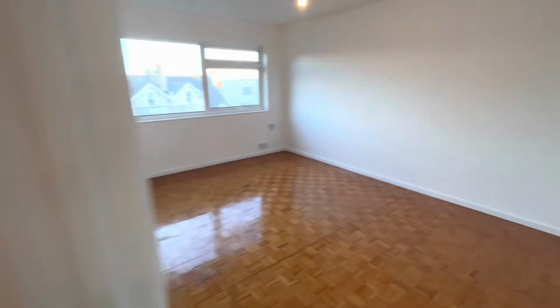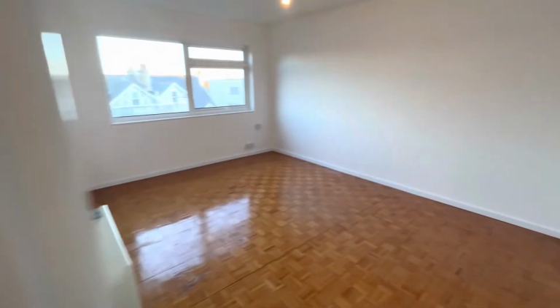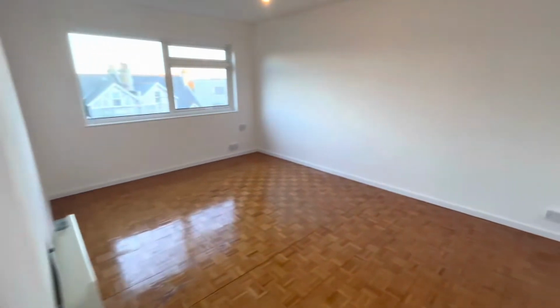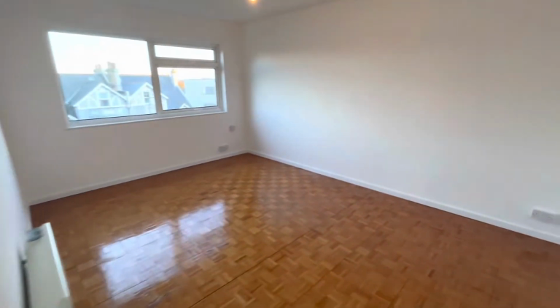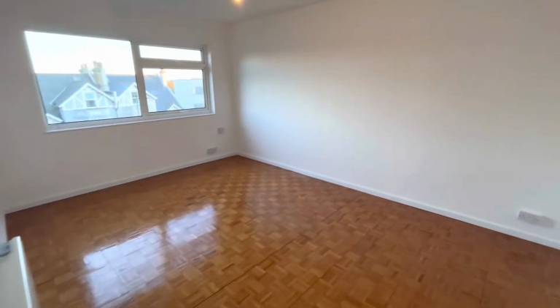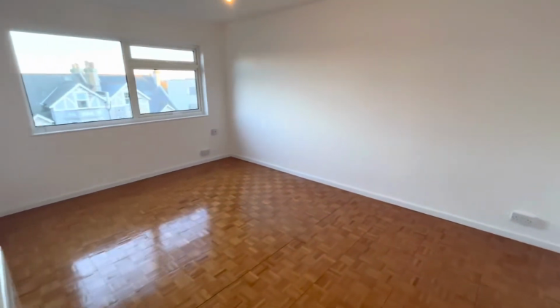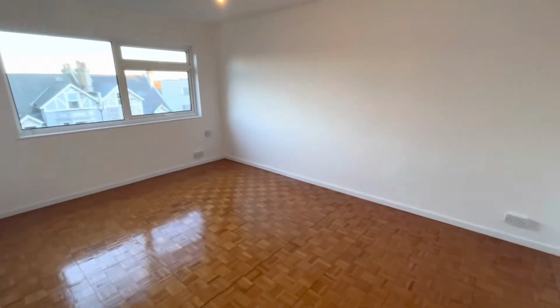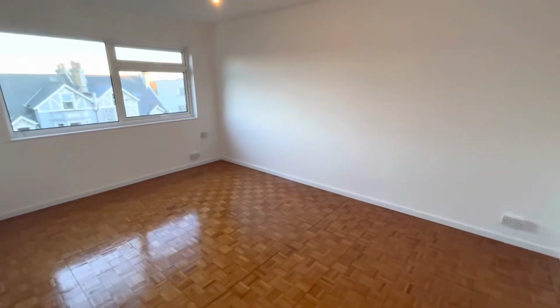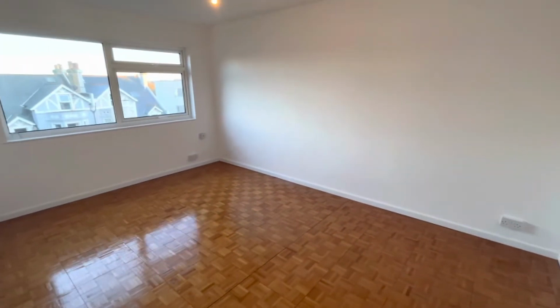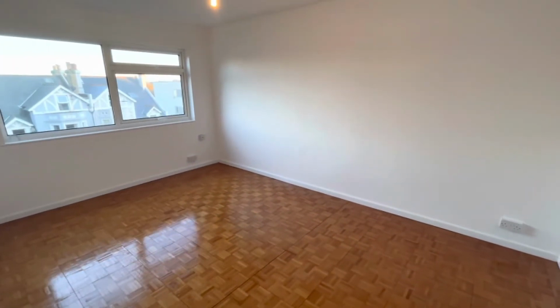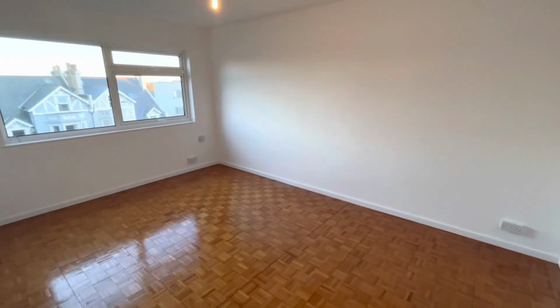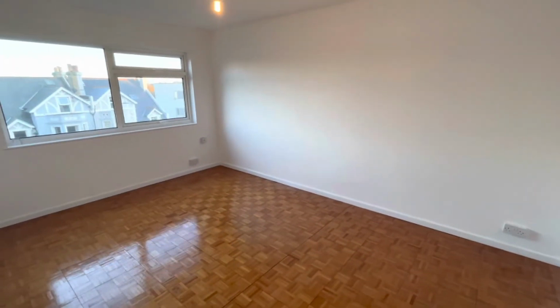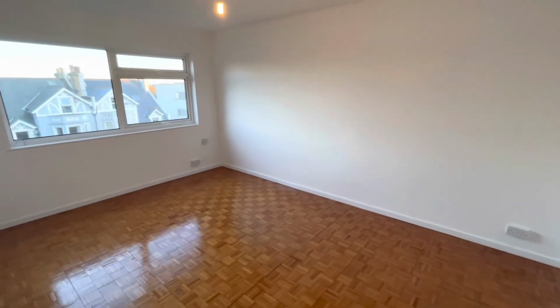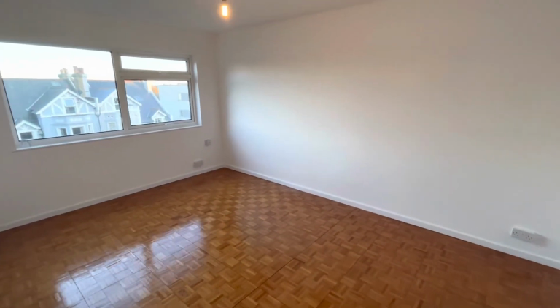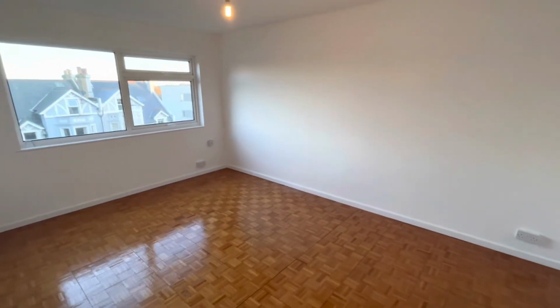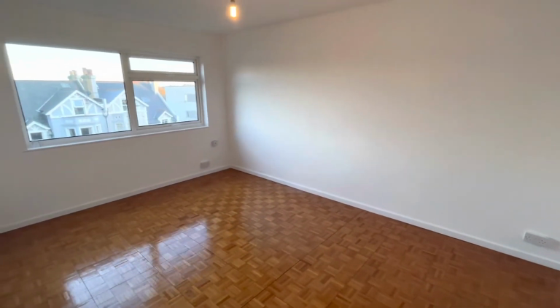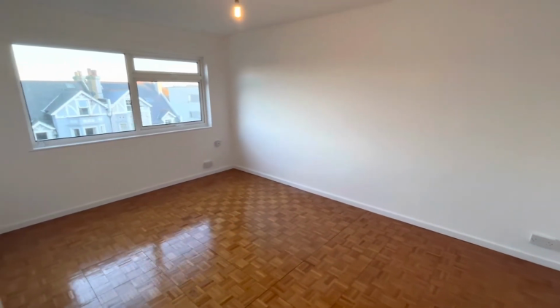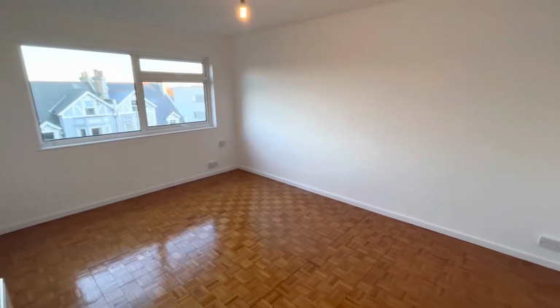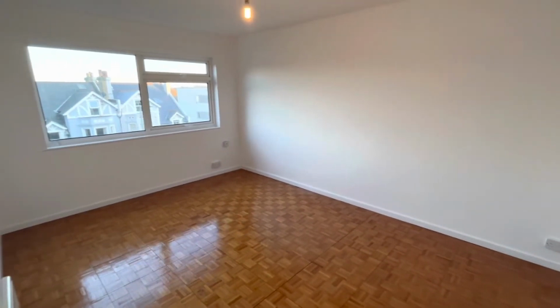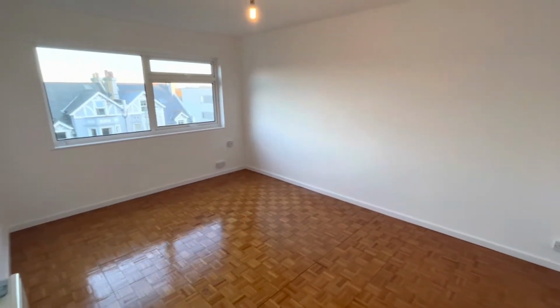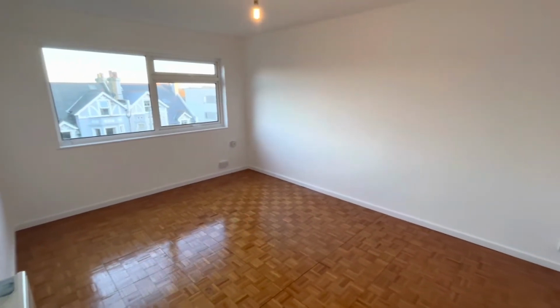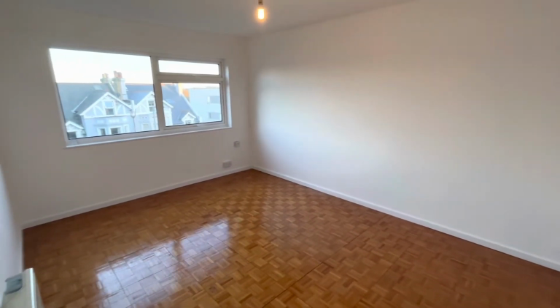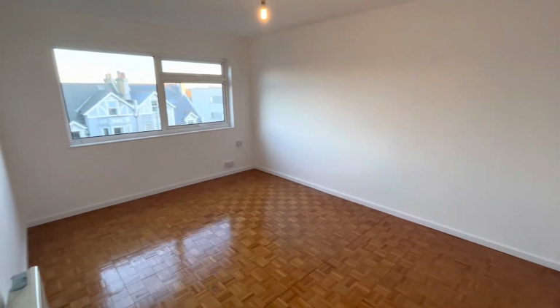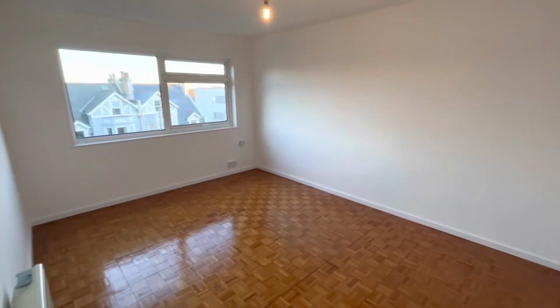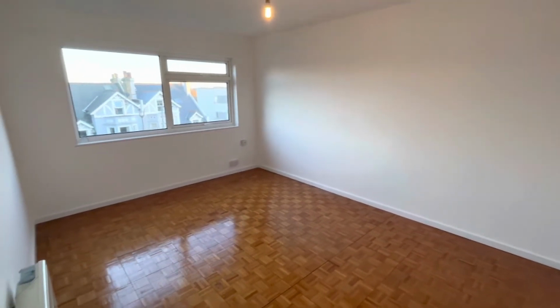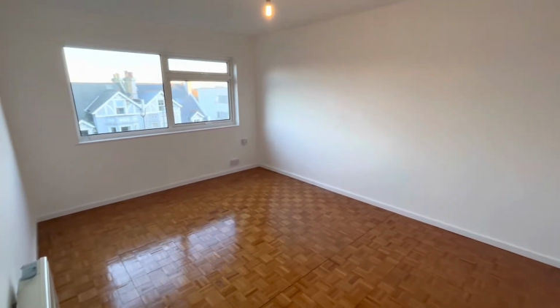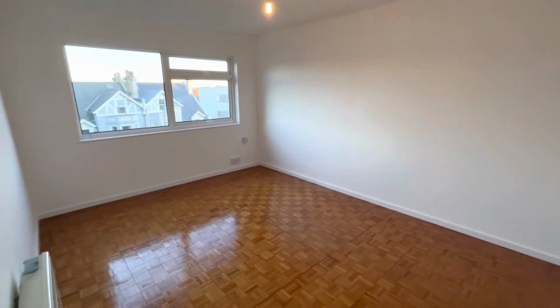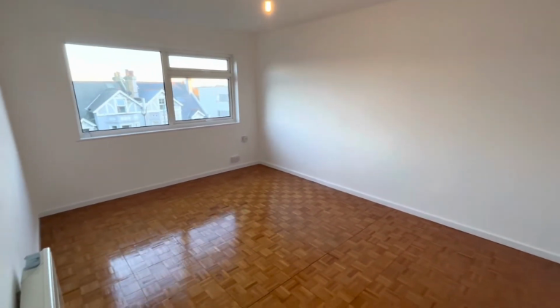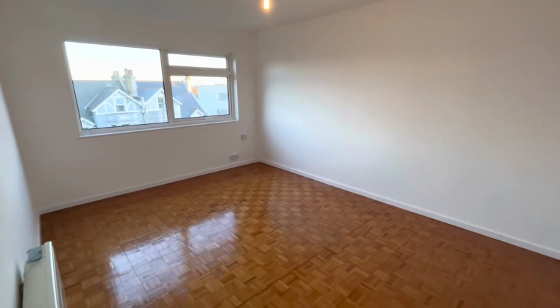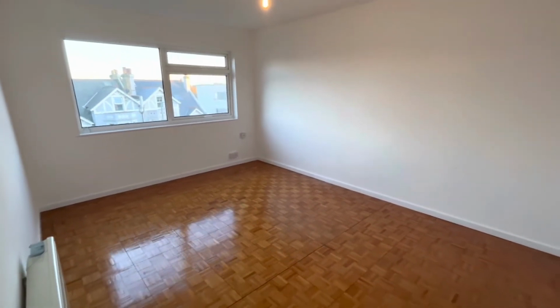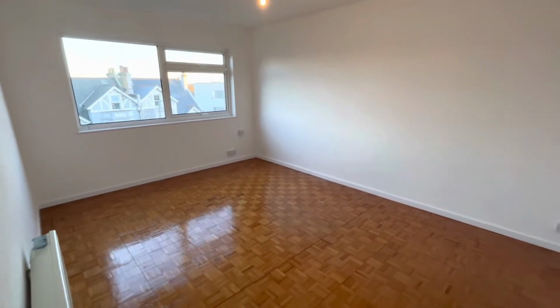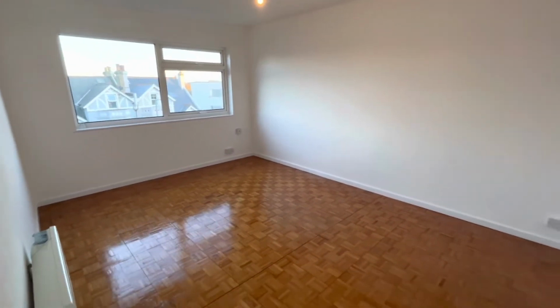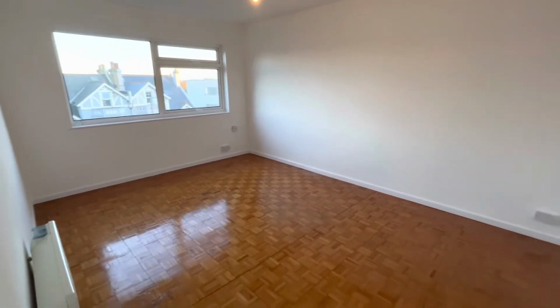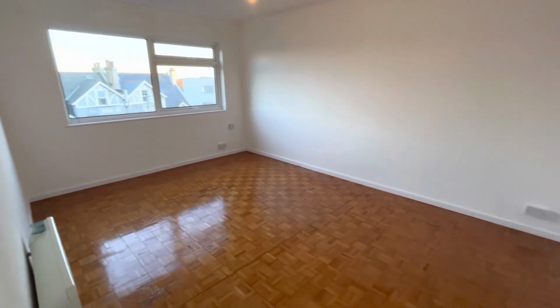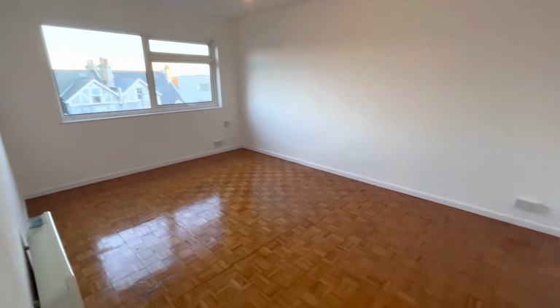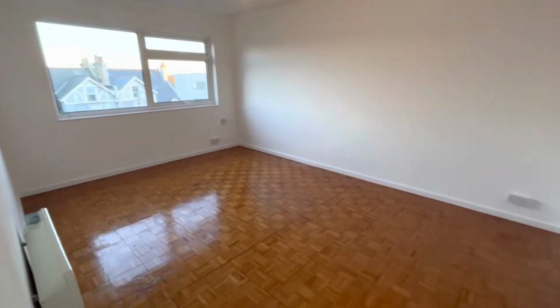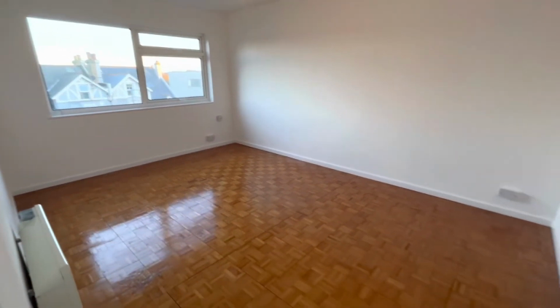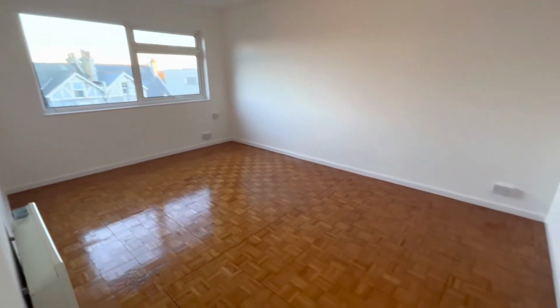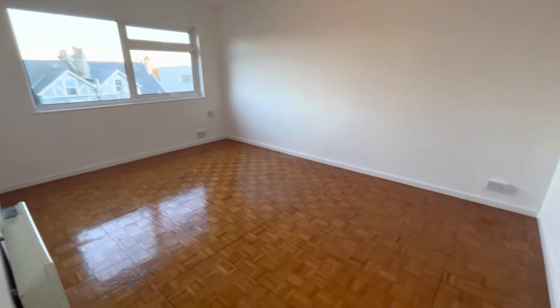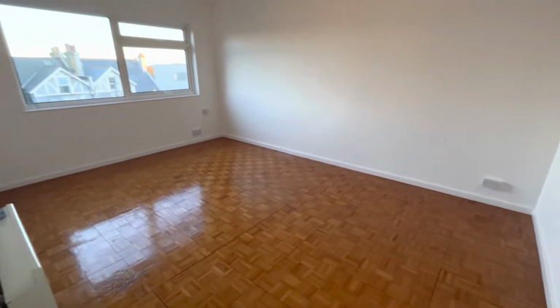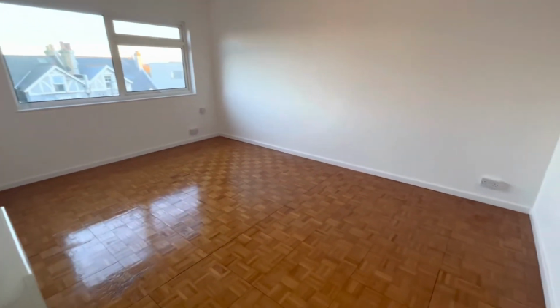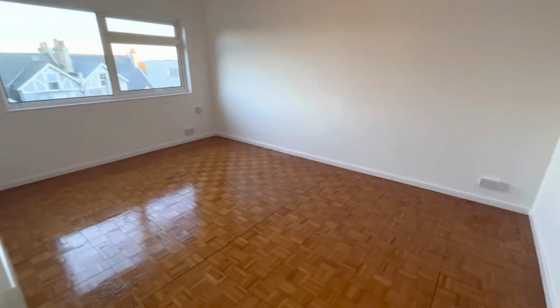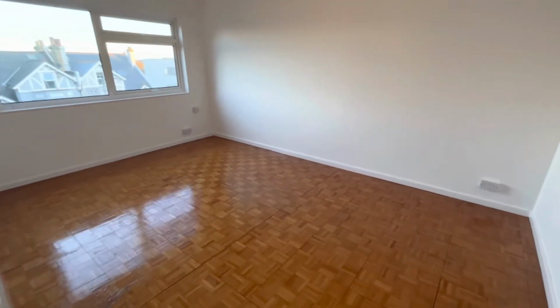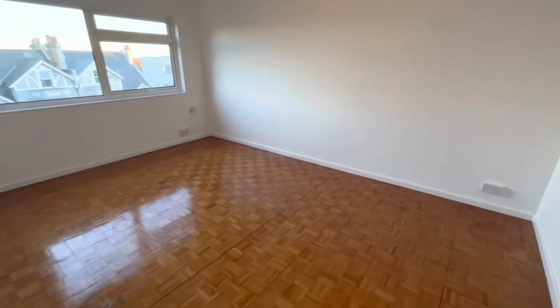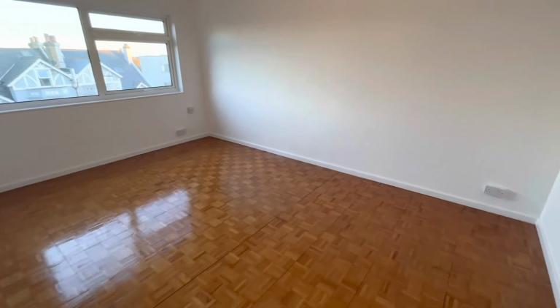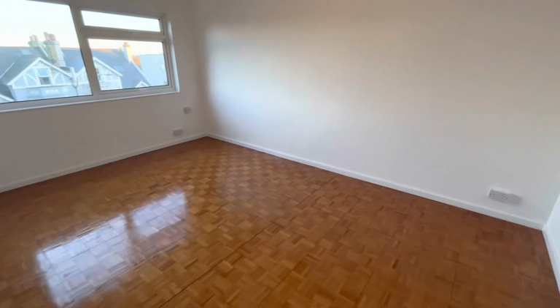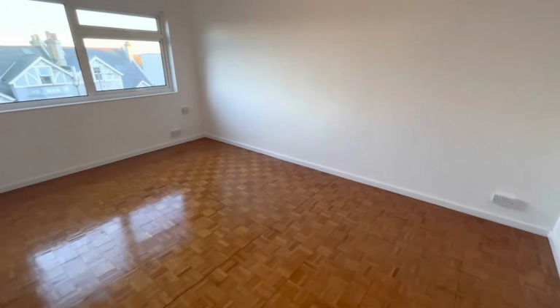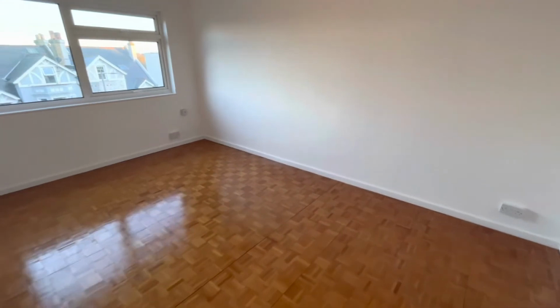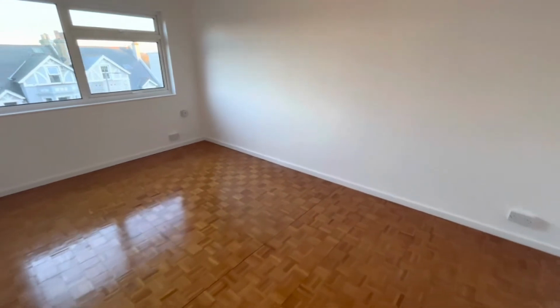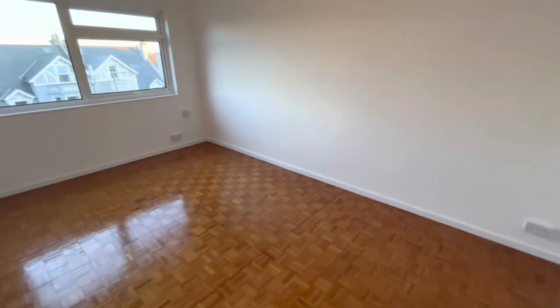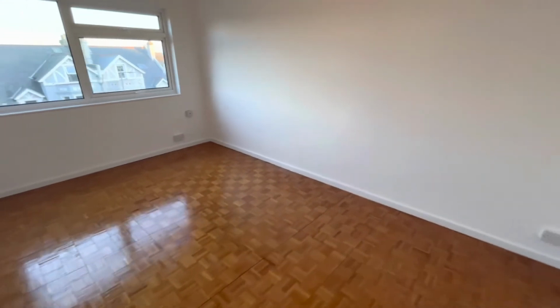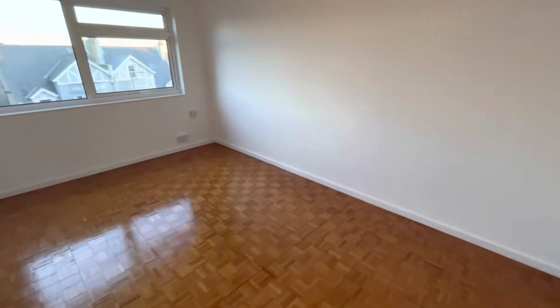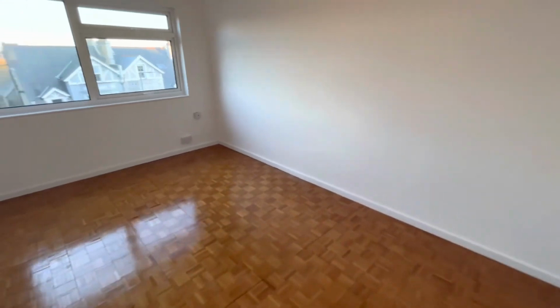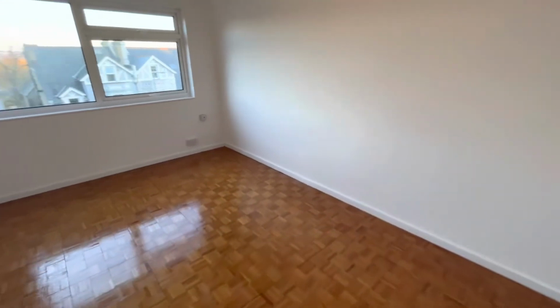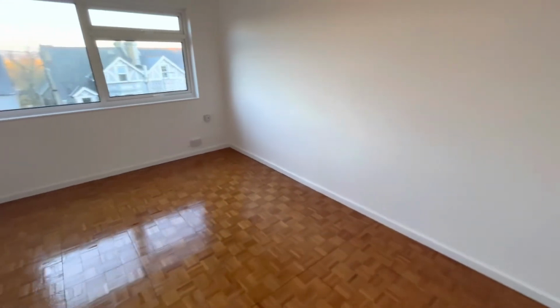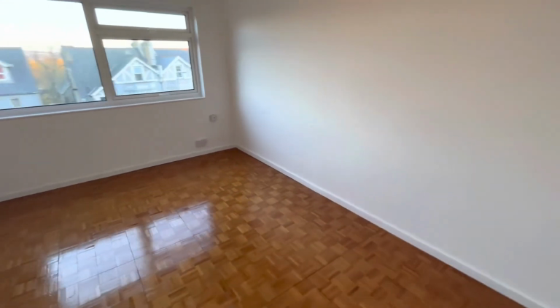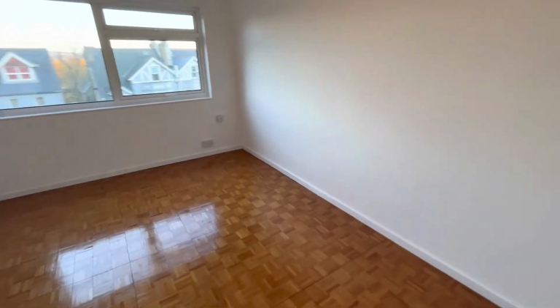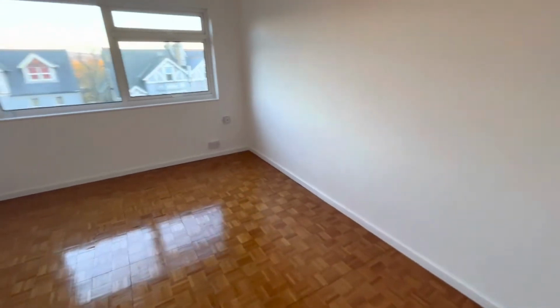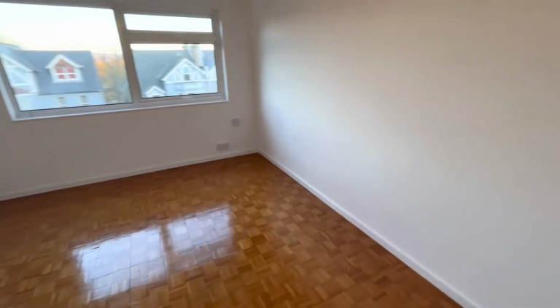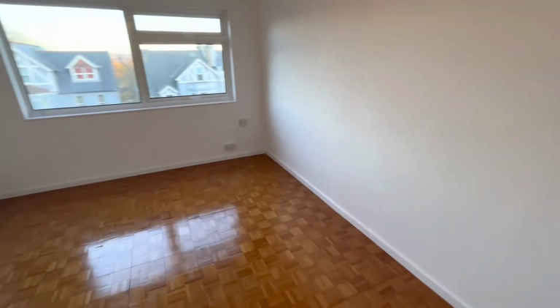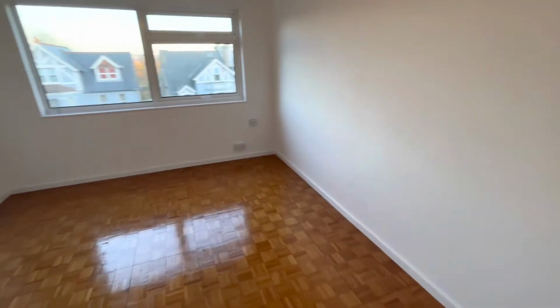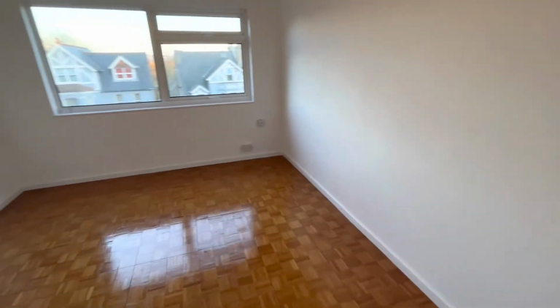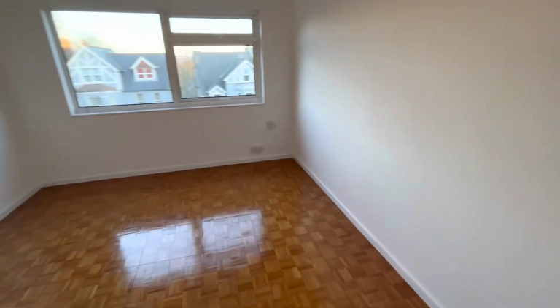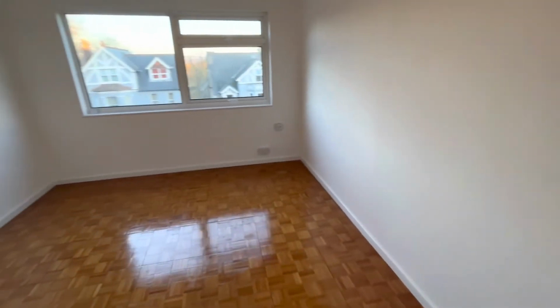And then next door you've got your living room, which again is a good-sized room. You've got a lot of natural light coming in from the window at the front.